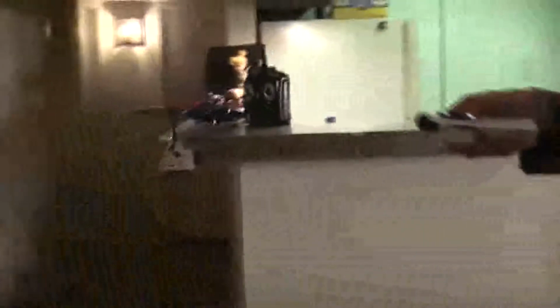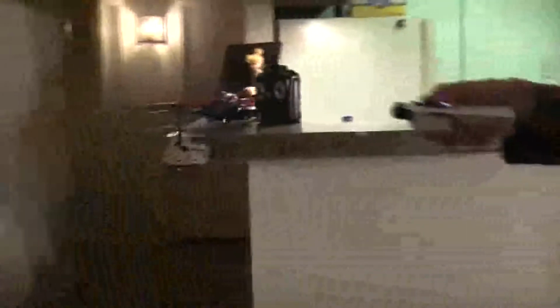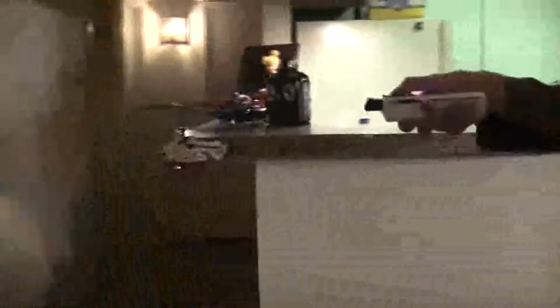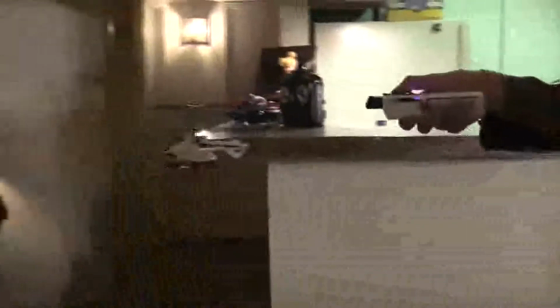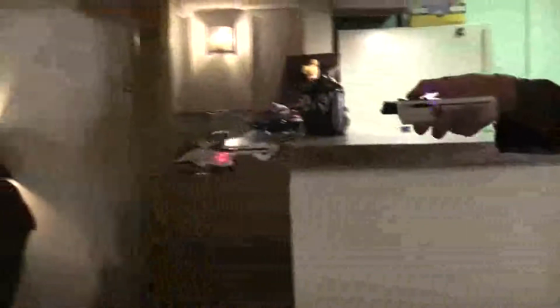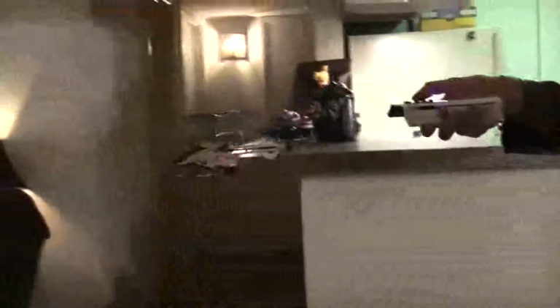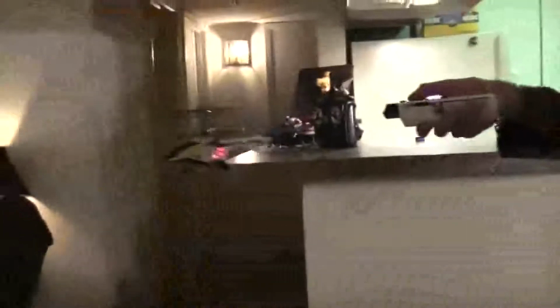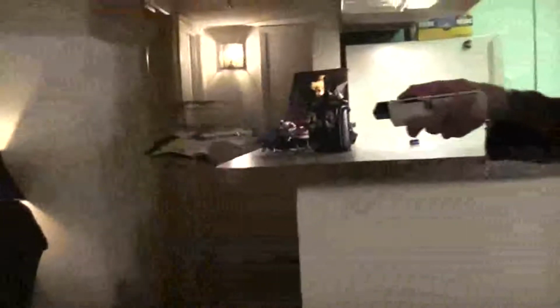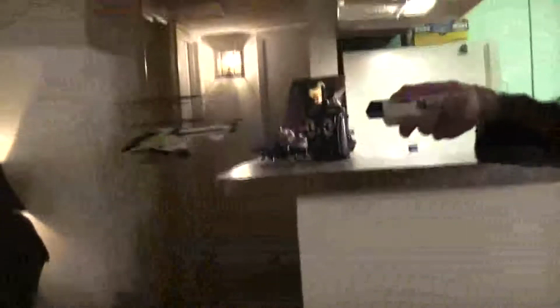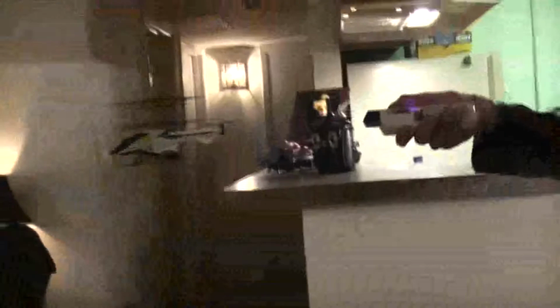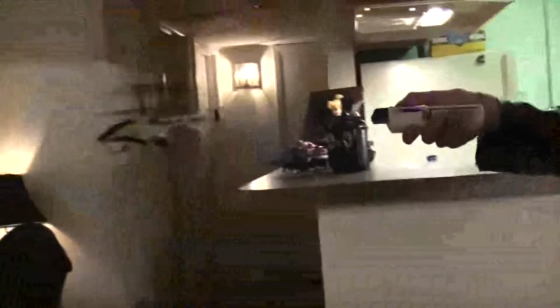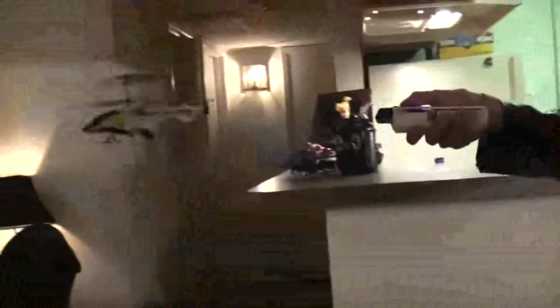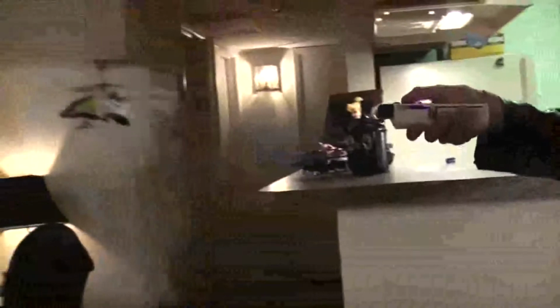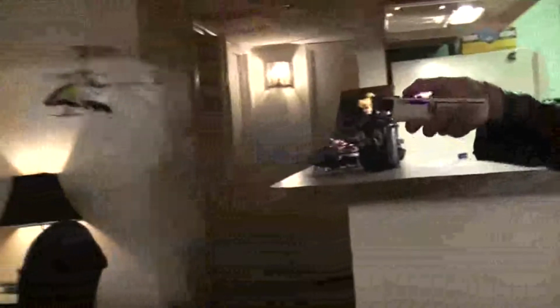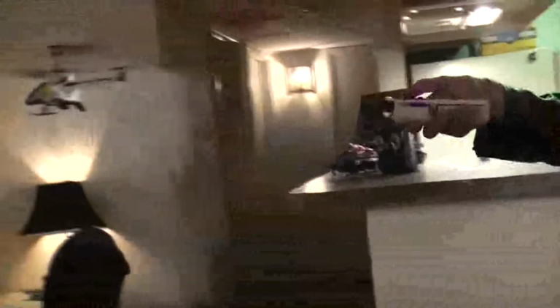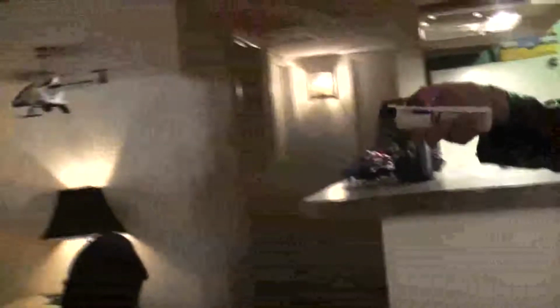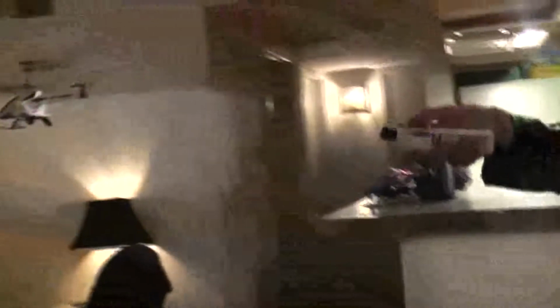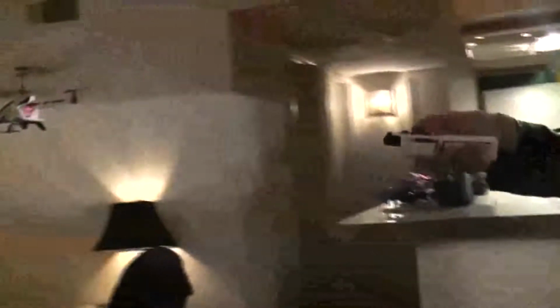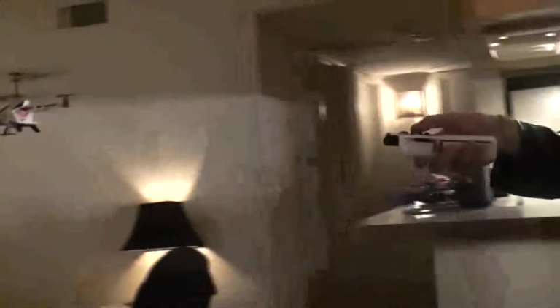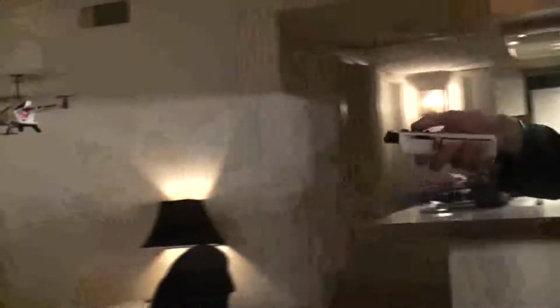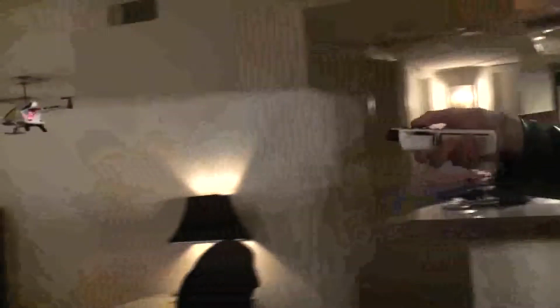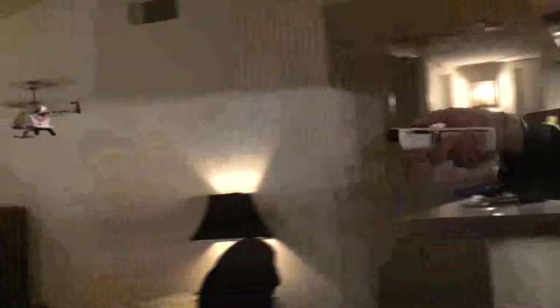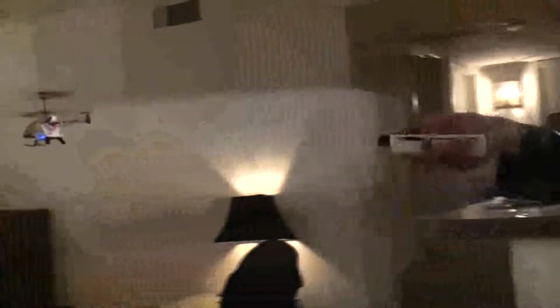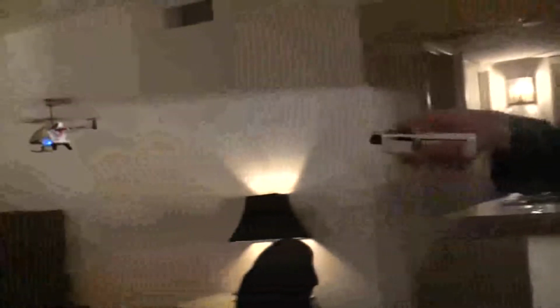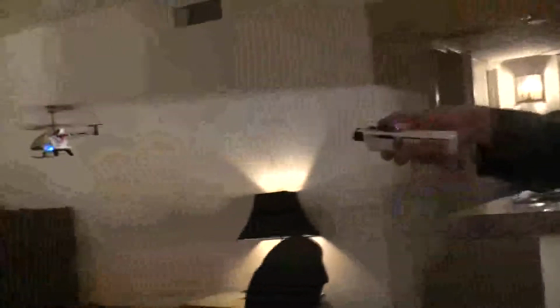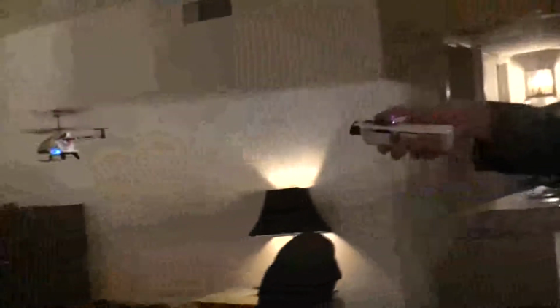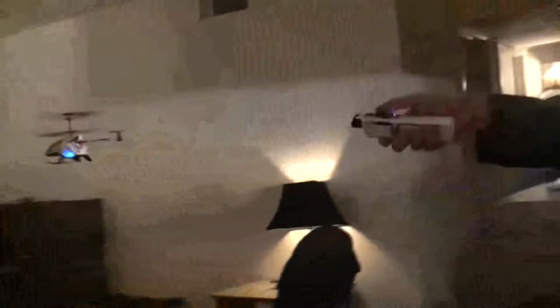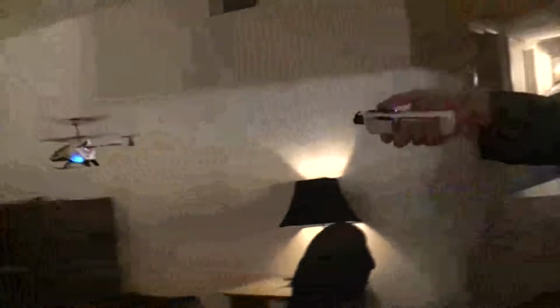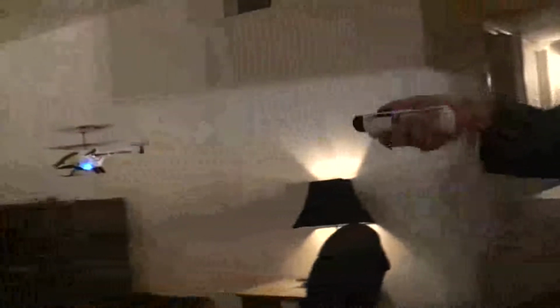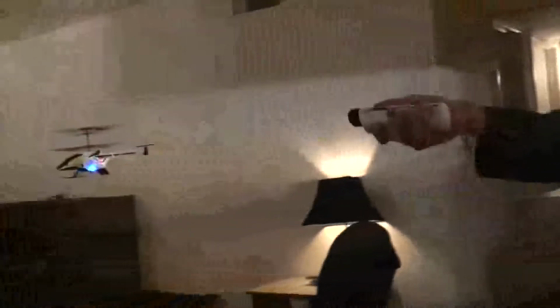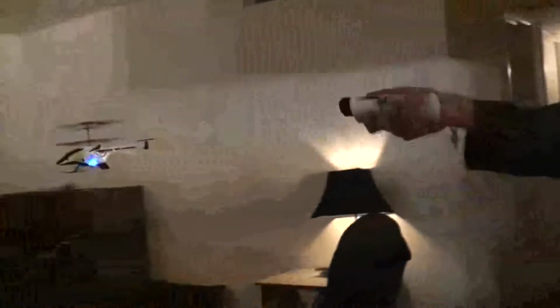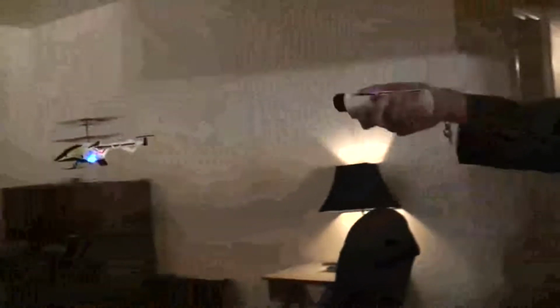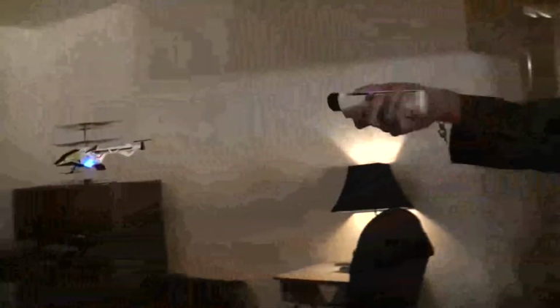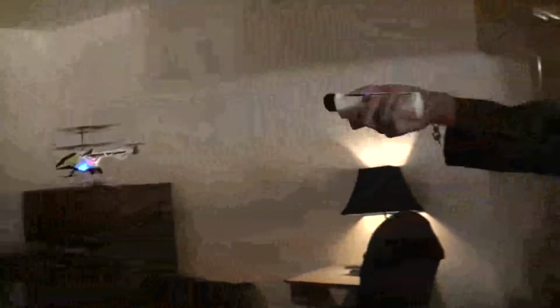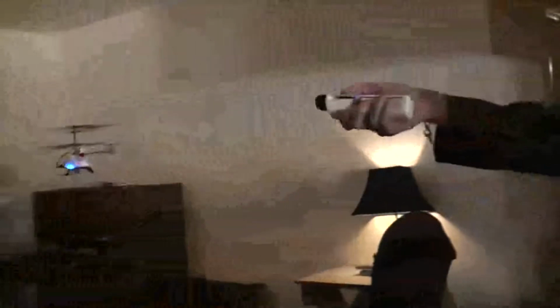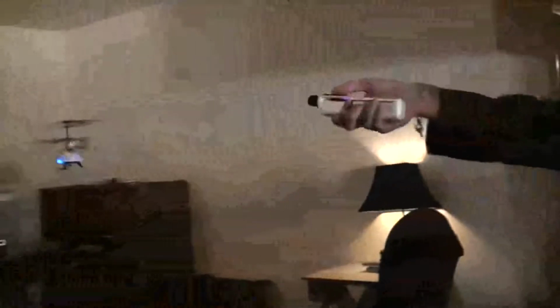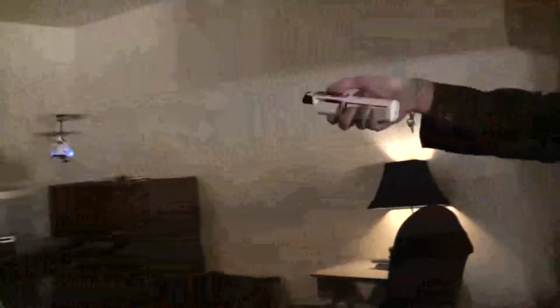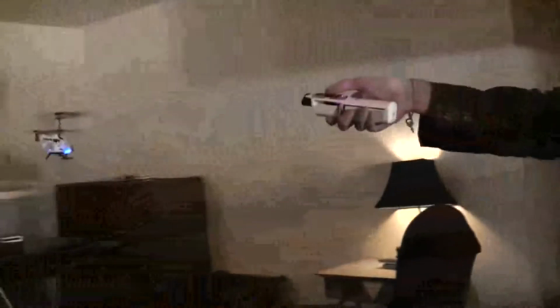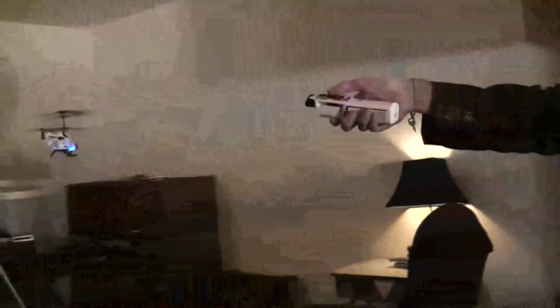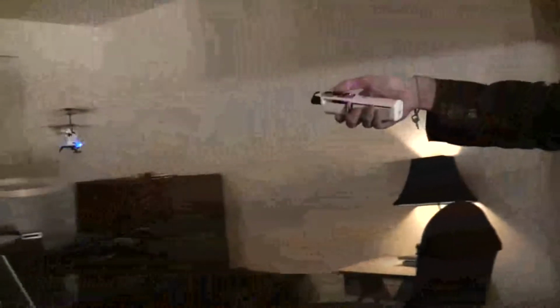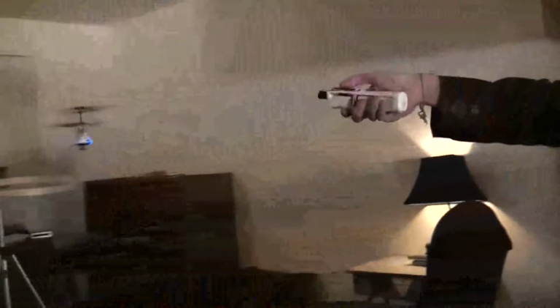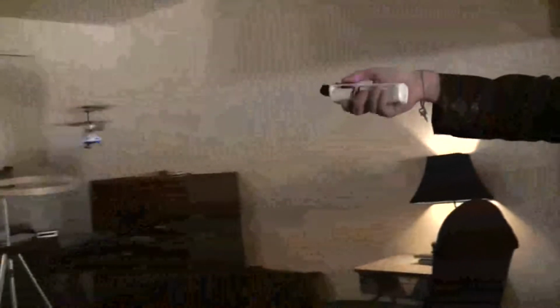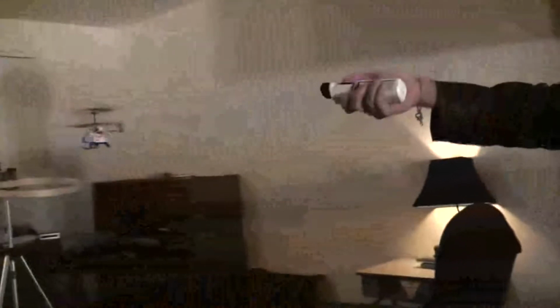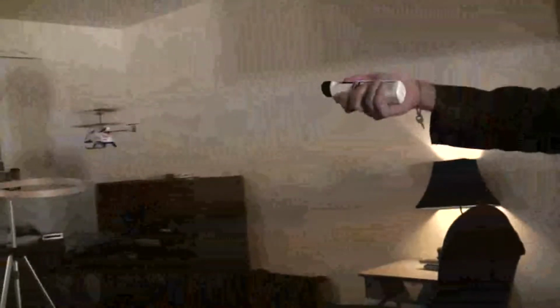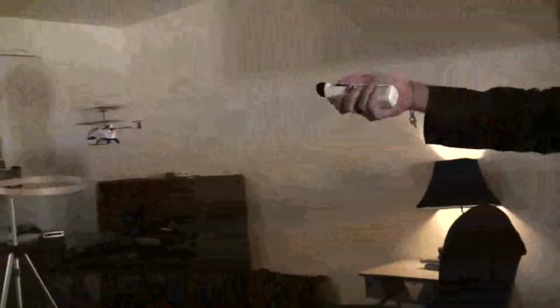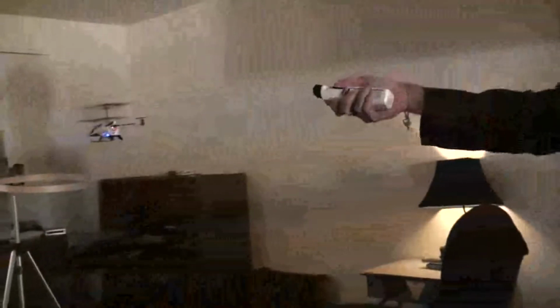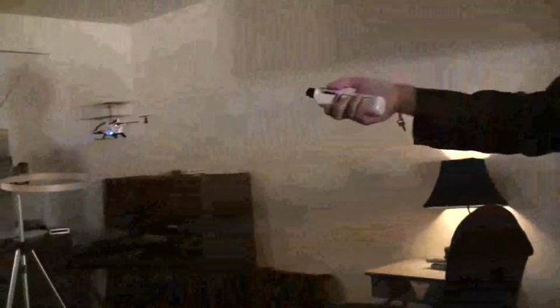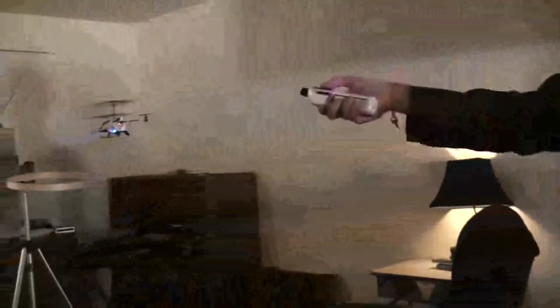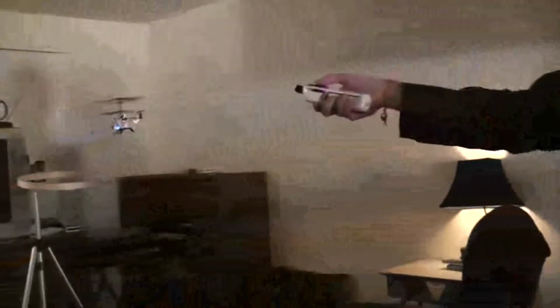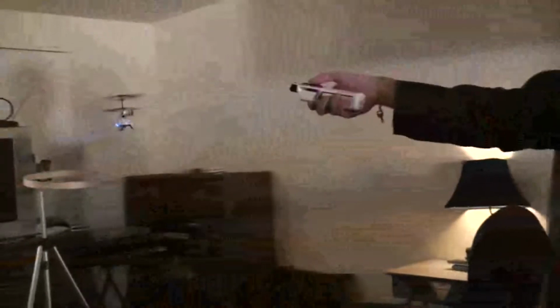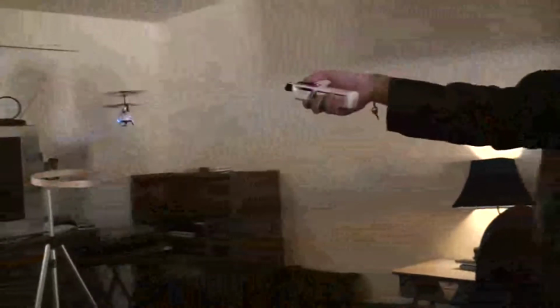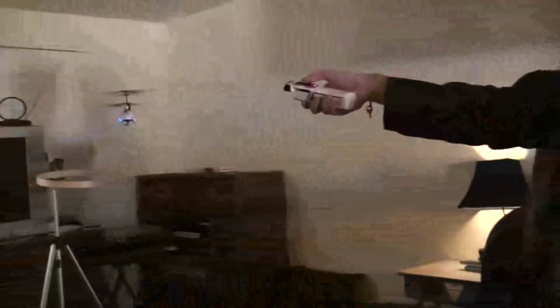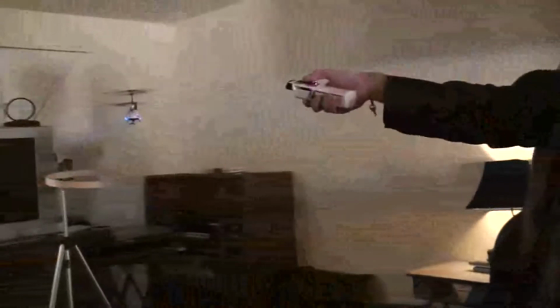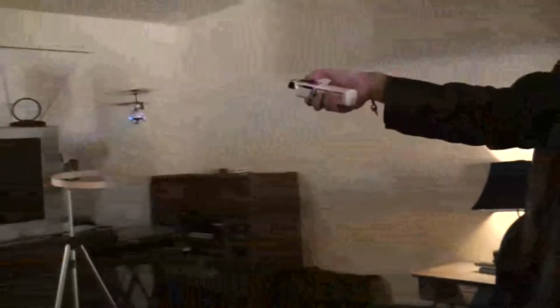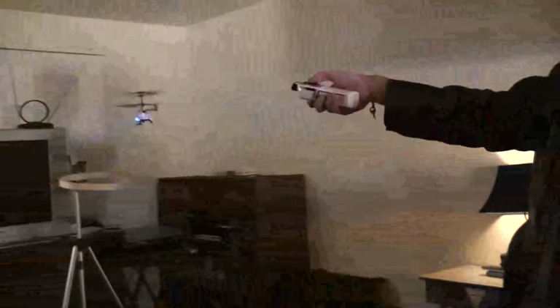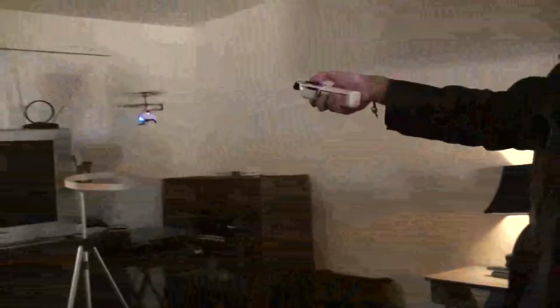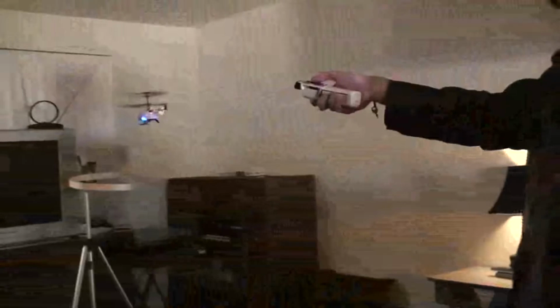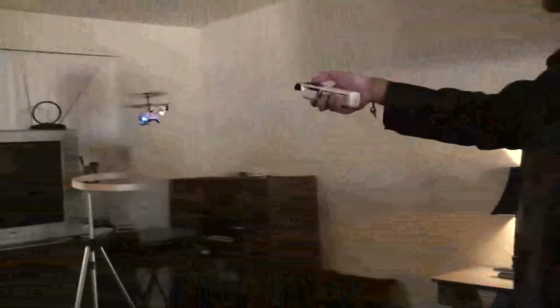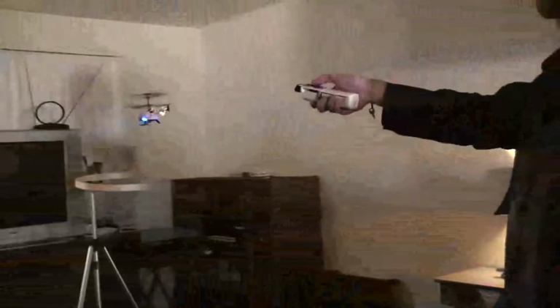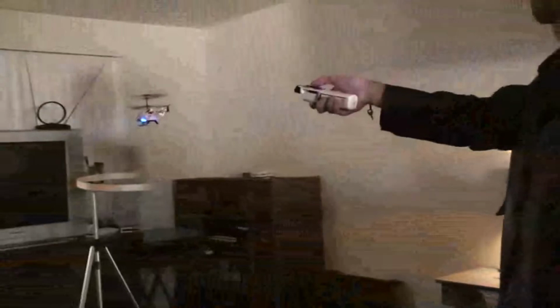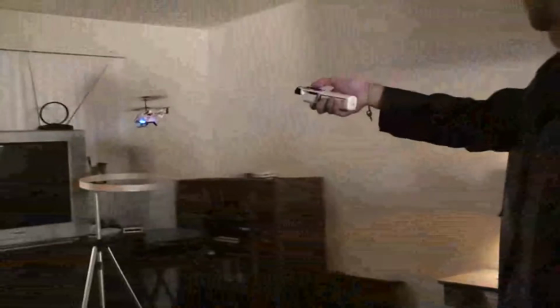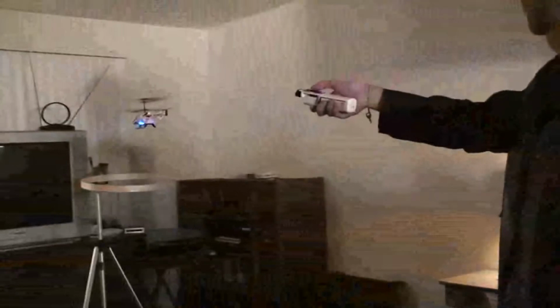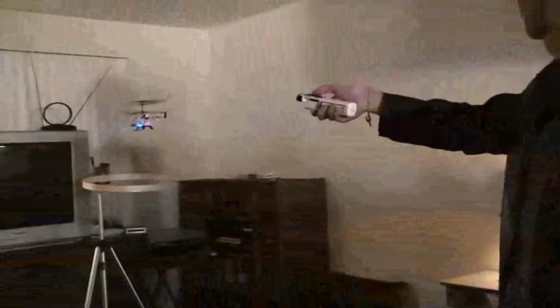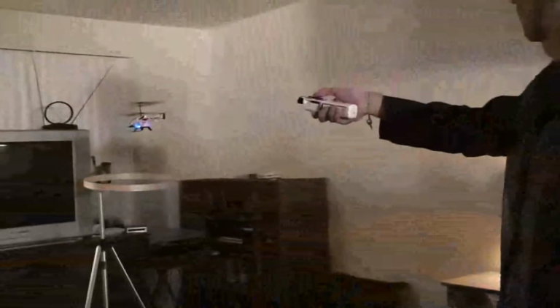Different floors and lighting conditions will react to the sensor differently, so the switch lets you find the hover height that works for you.